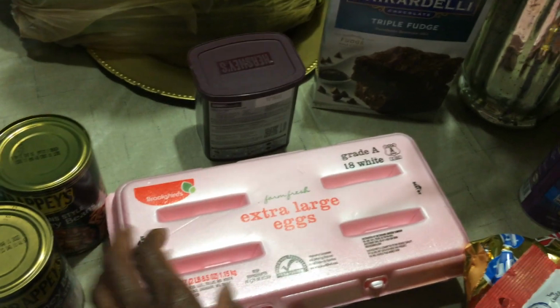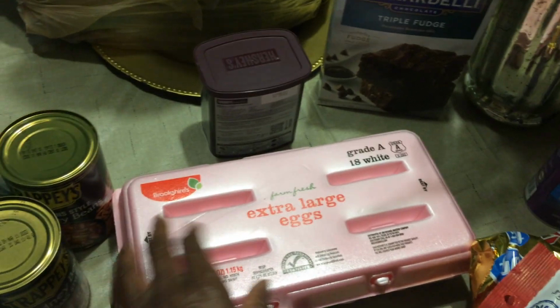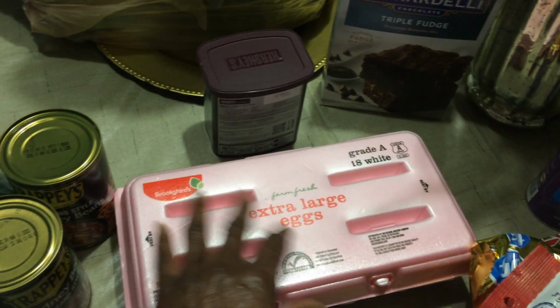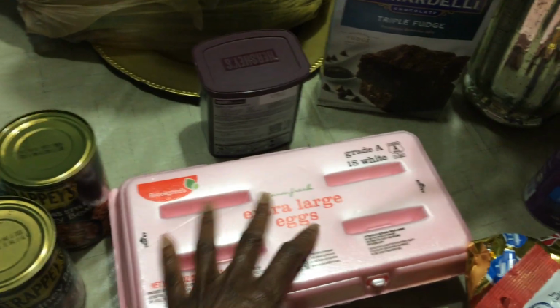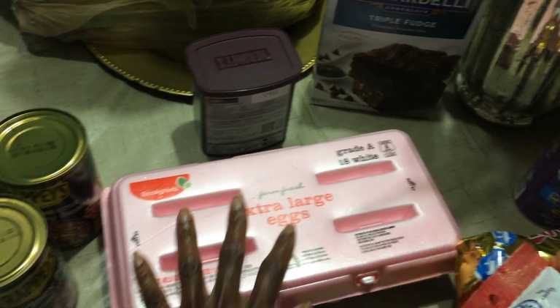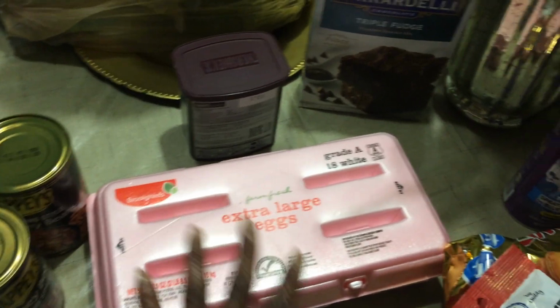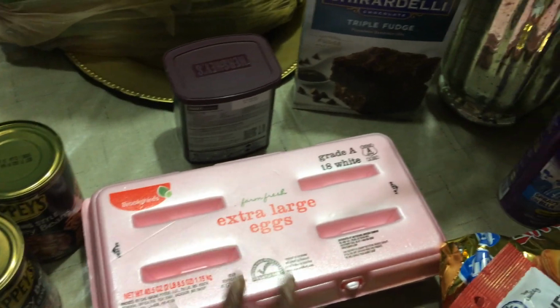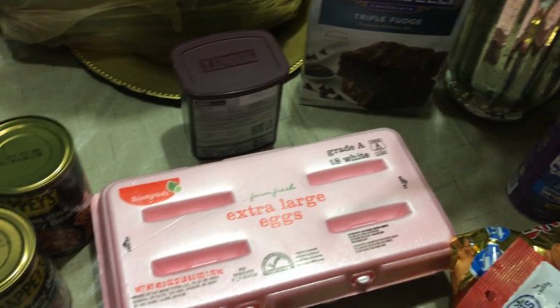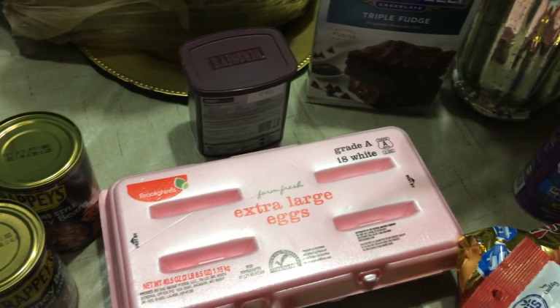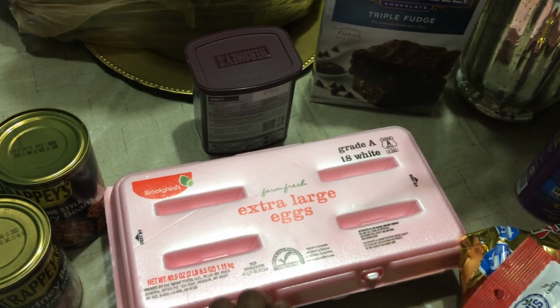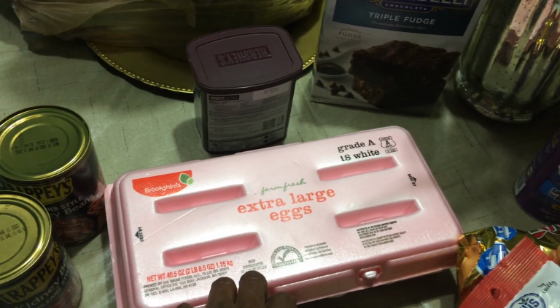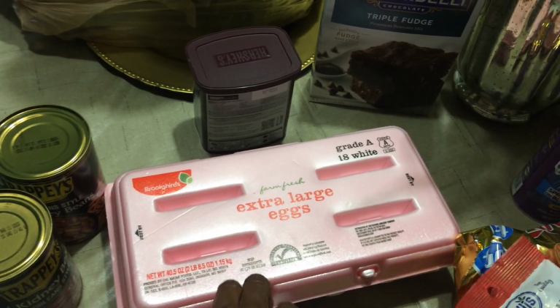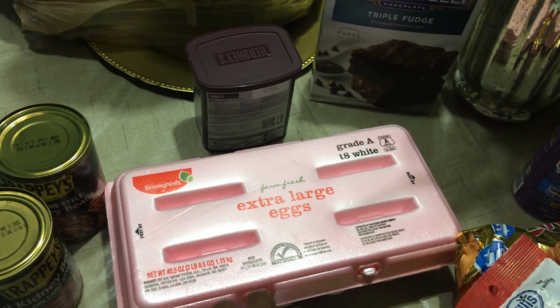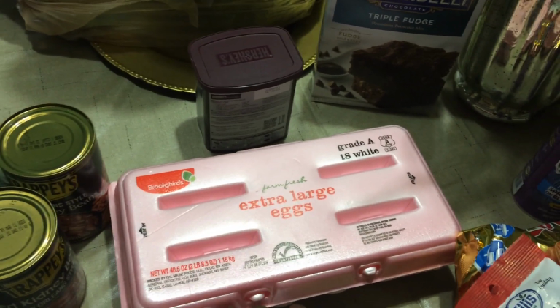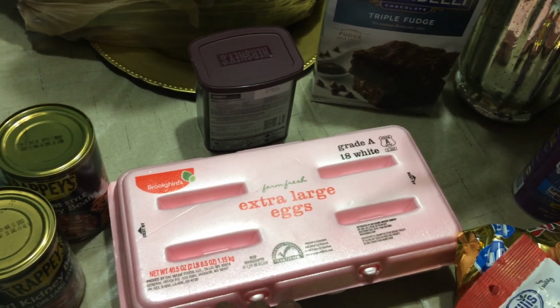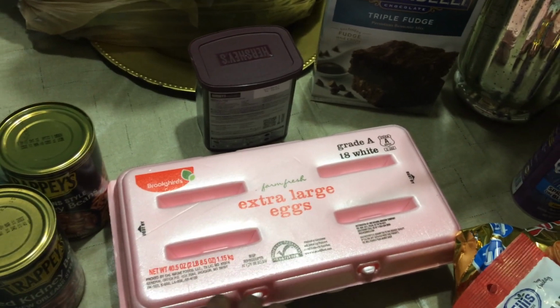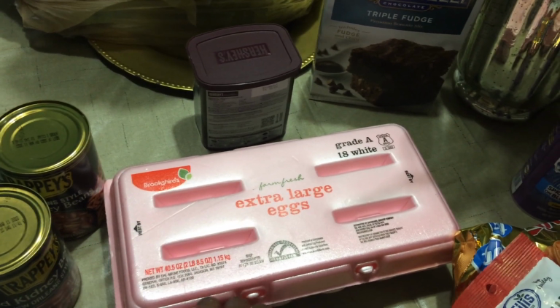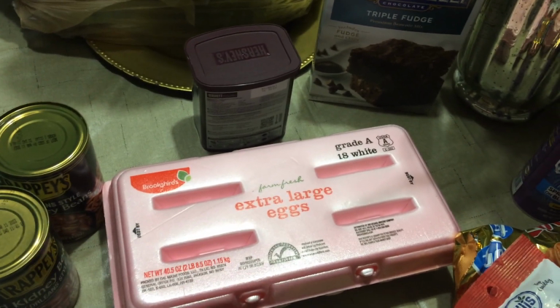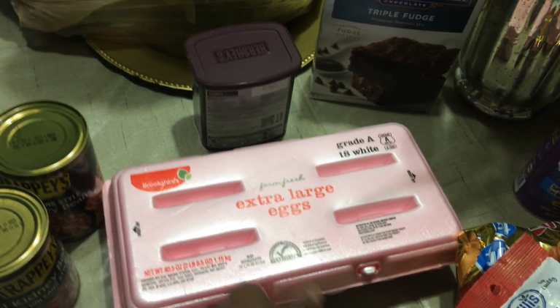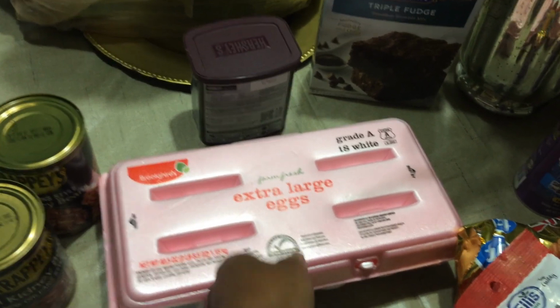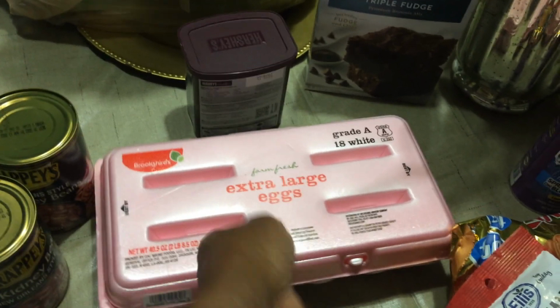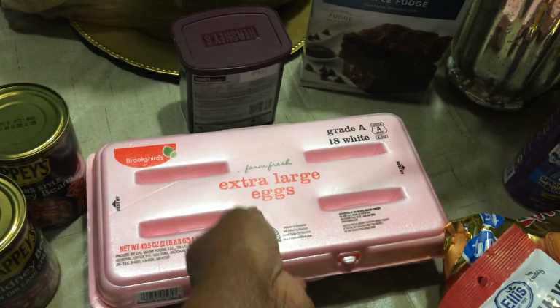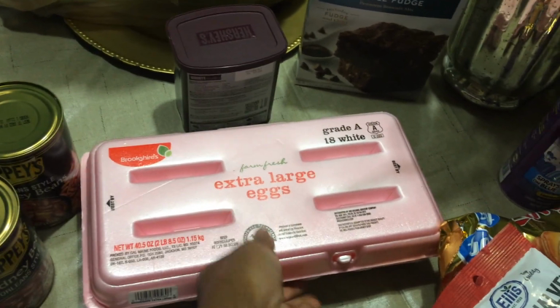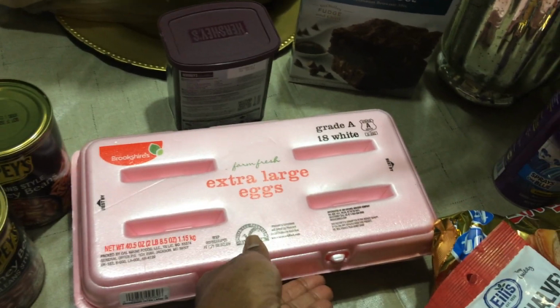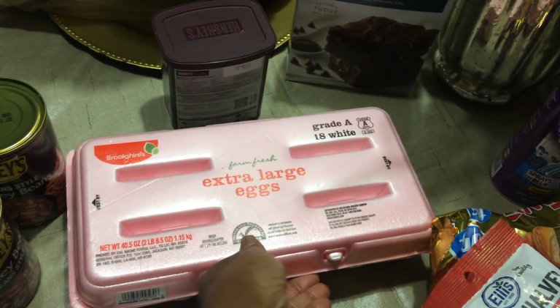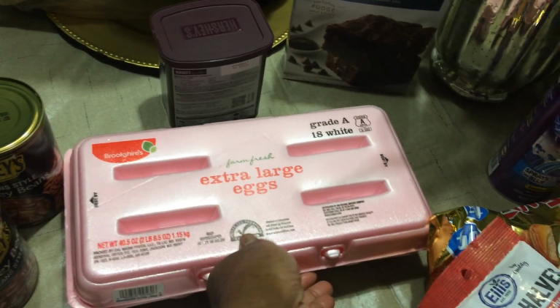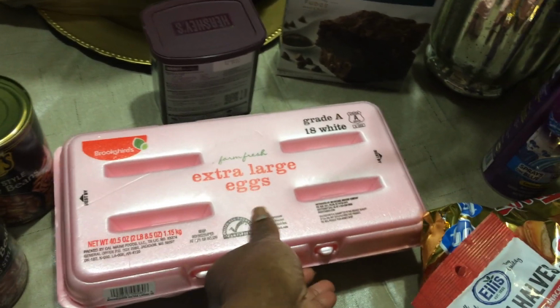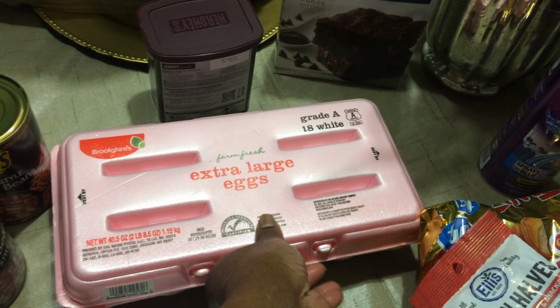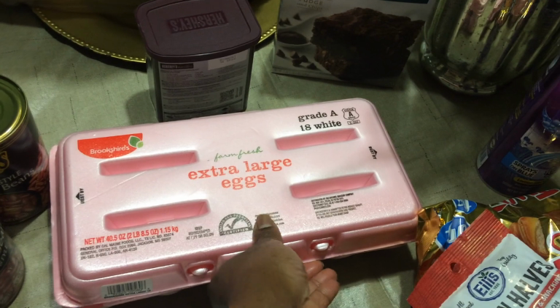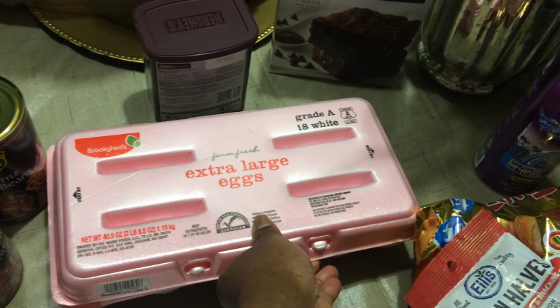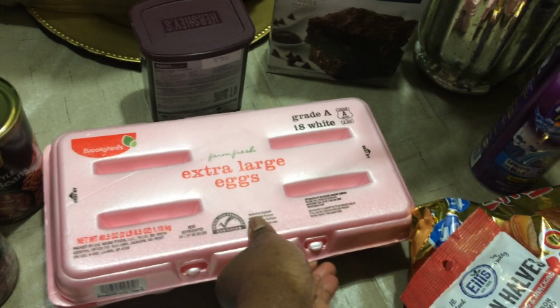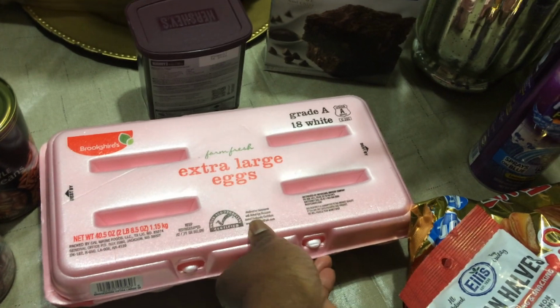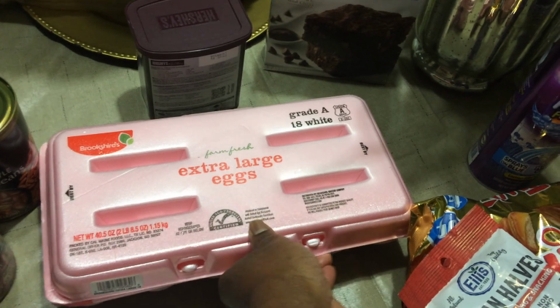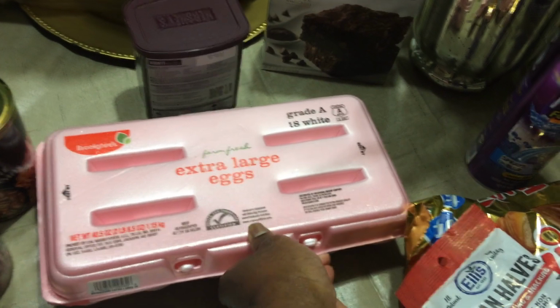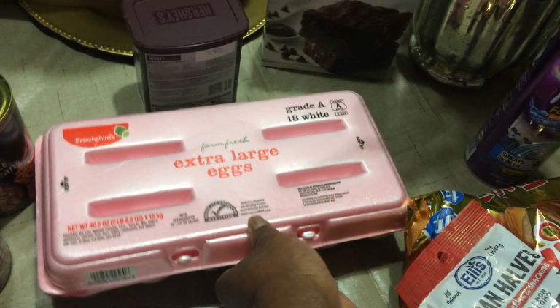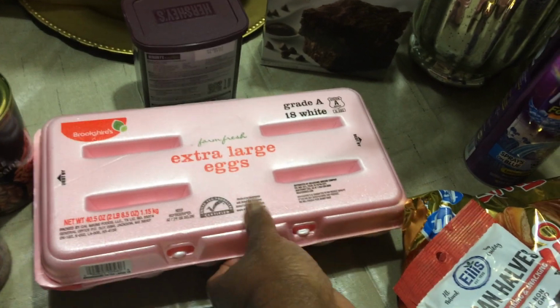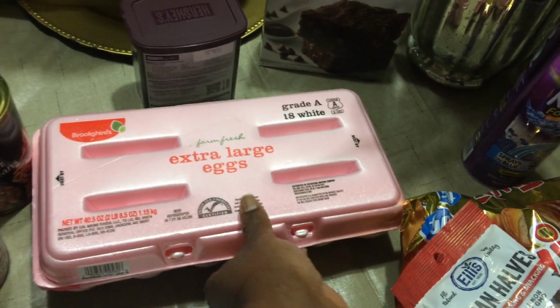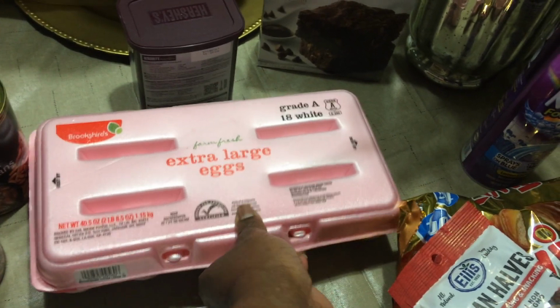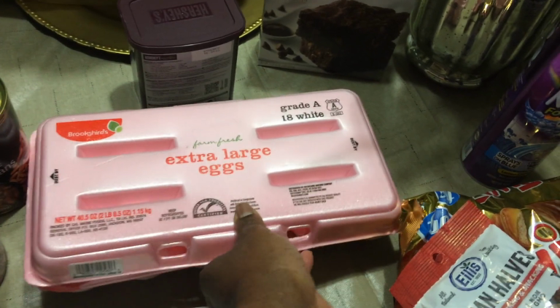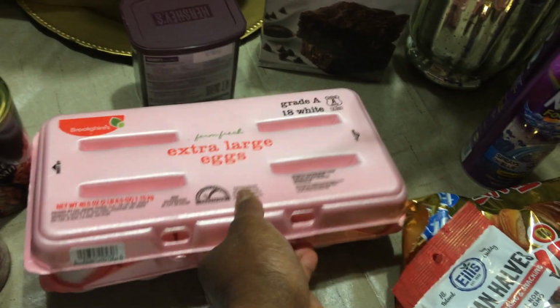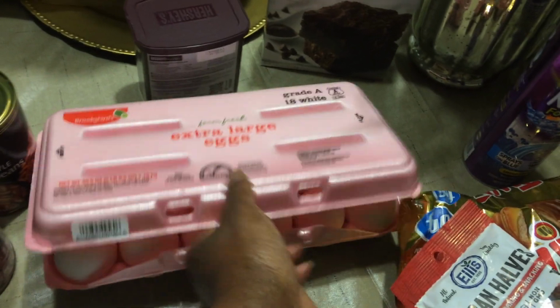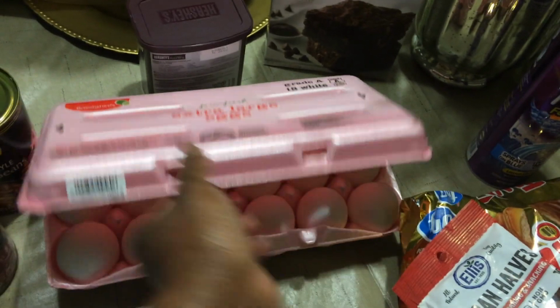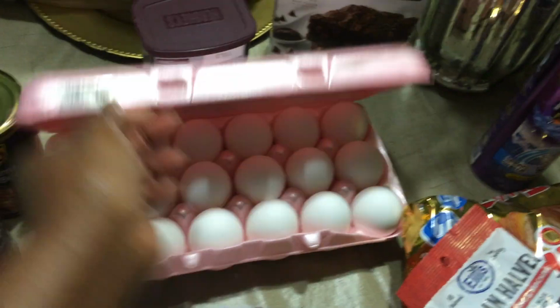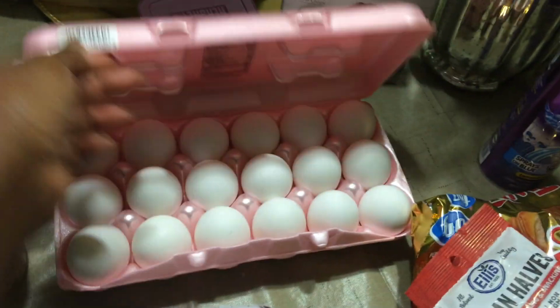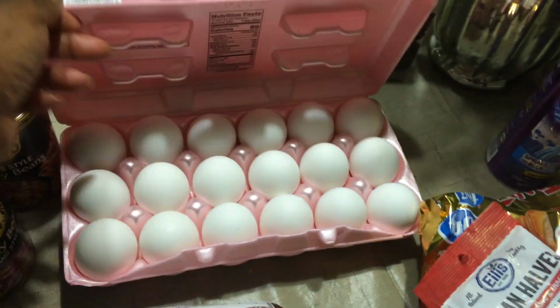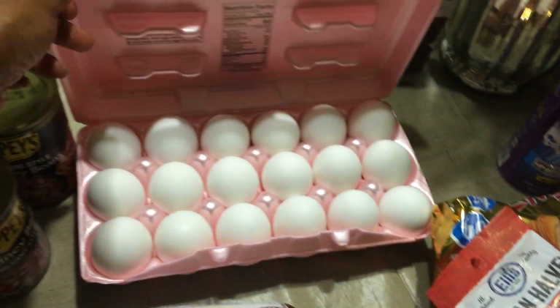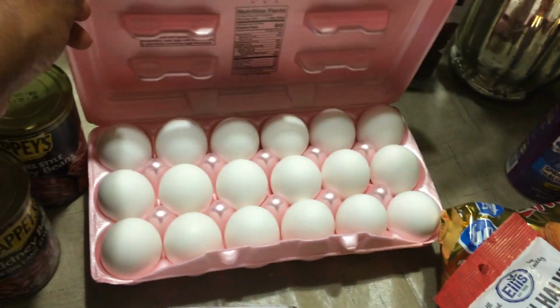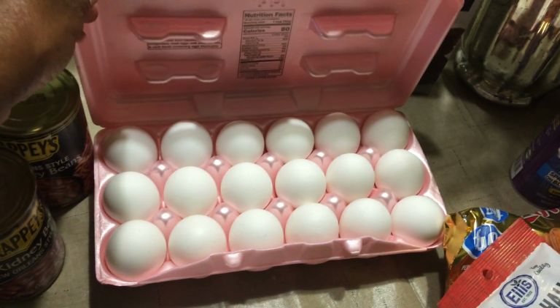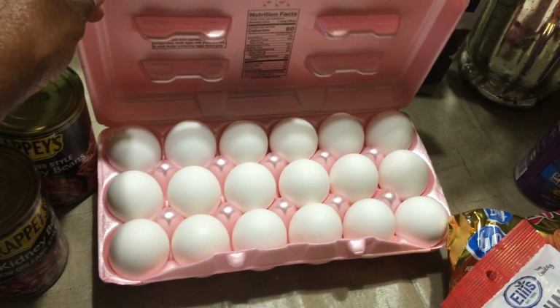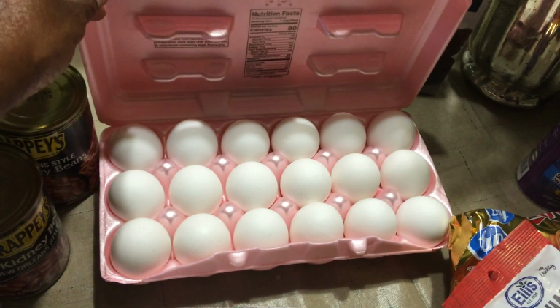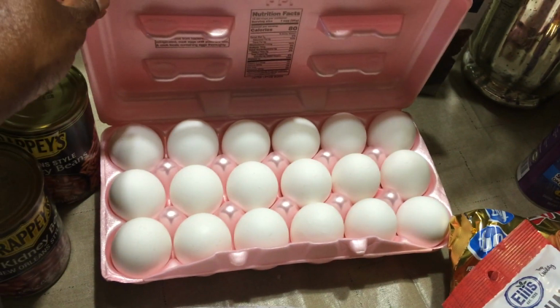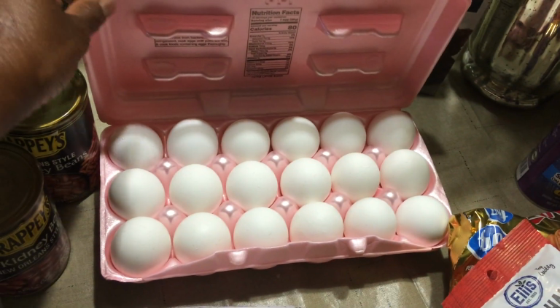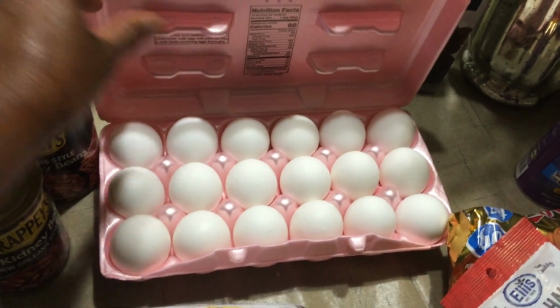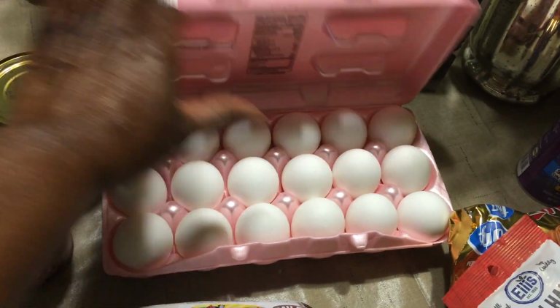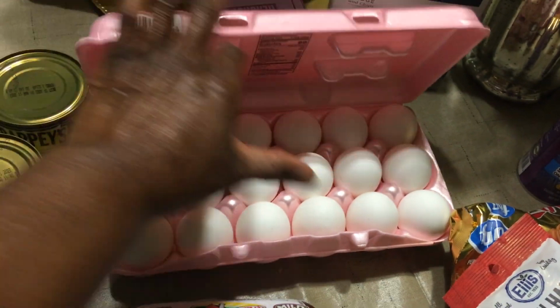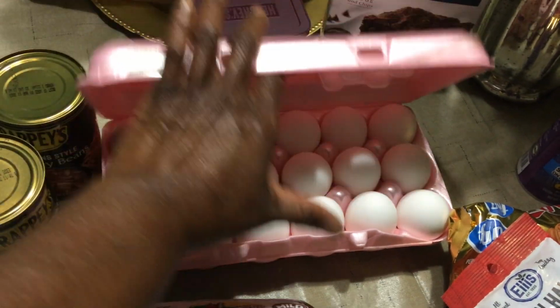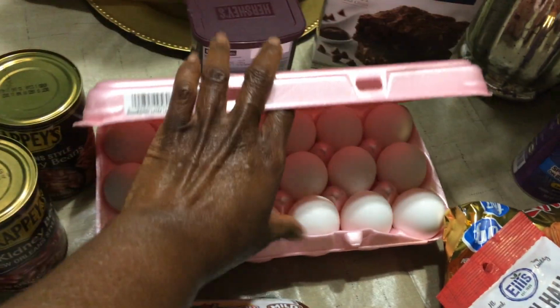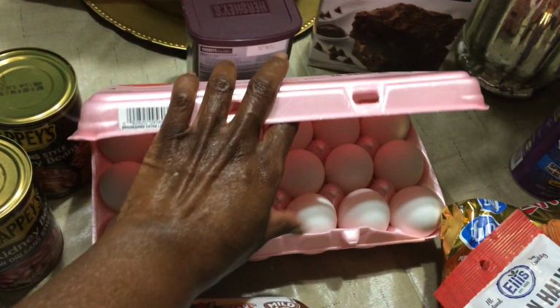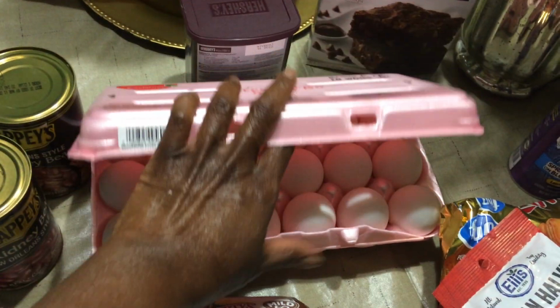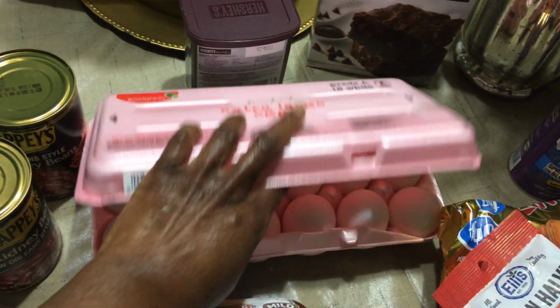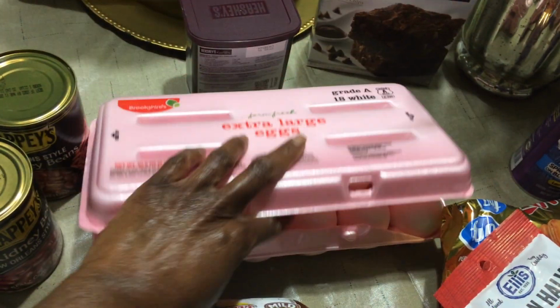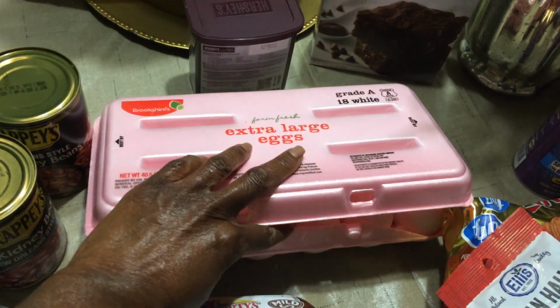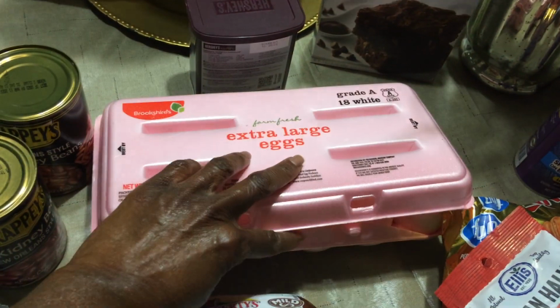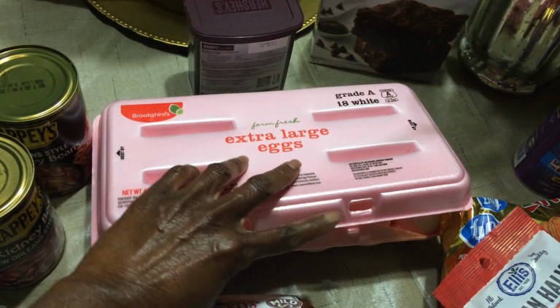I got some extra-large eggs, because y'all, the large eggs sometimes are so small. So these were $1.98 for 18. They're pretty much the right size.